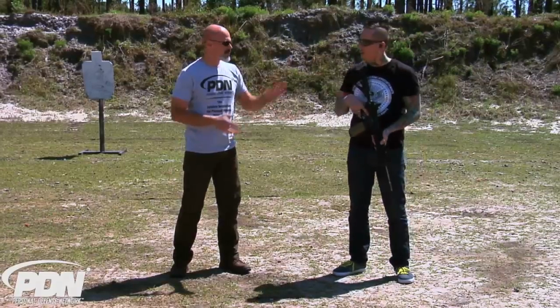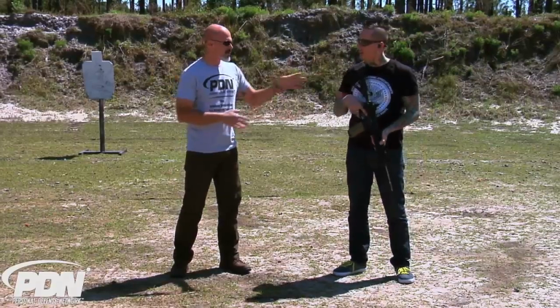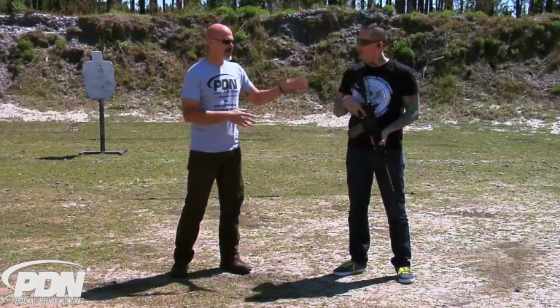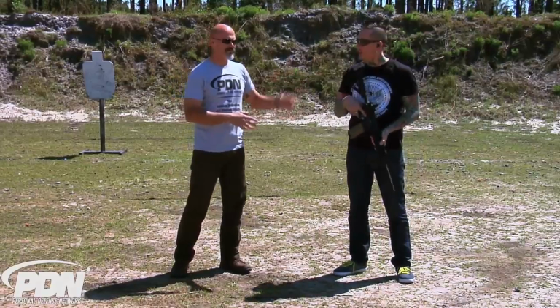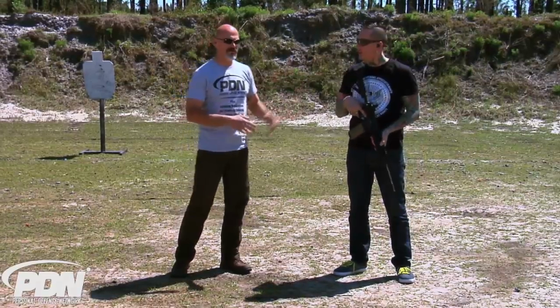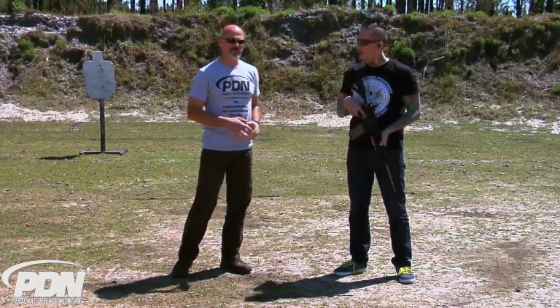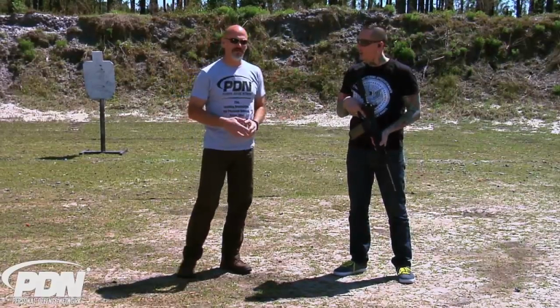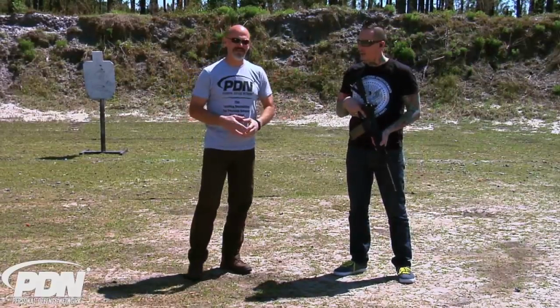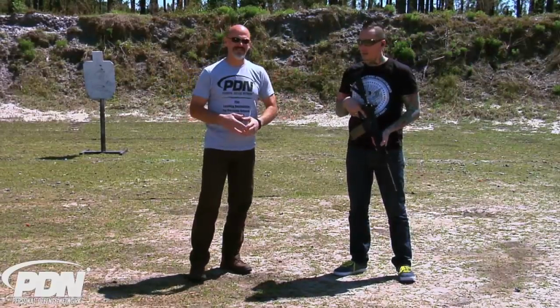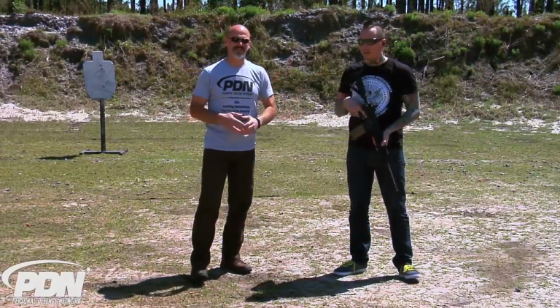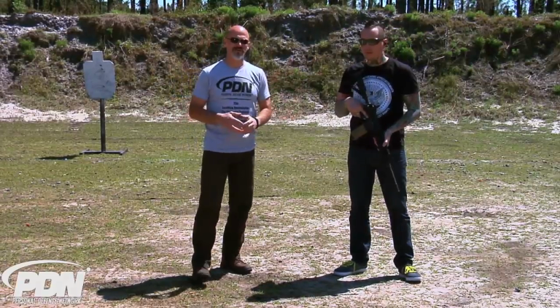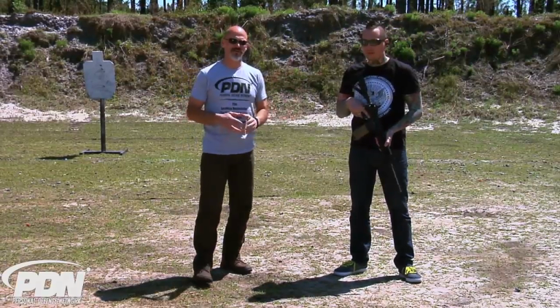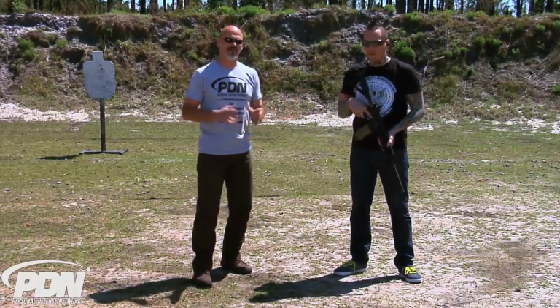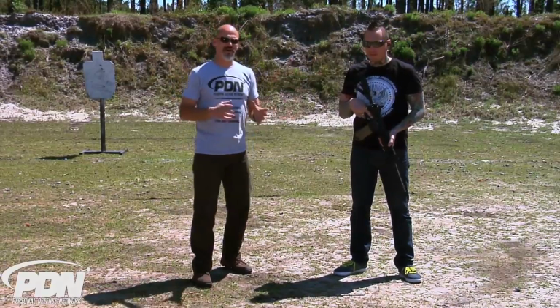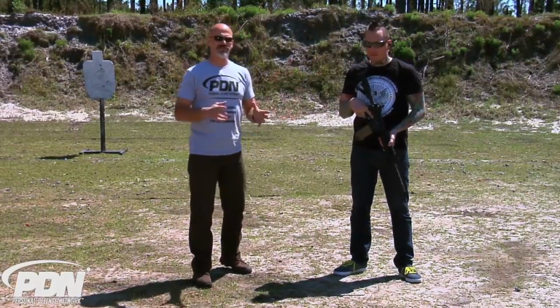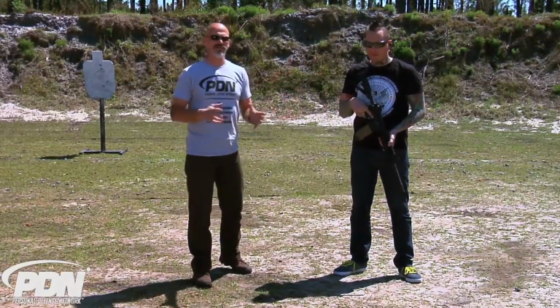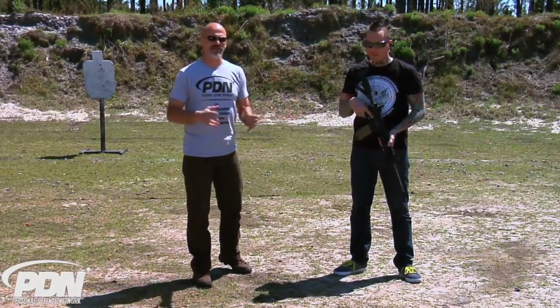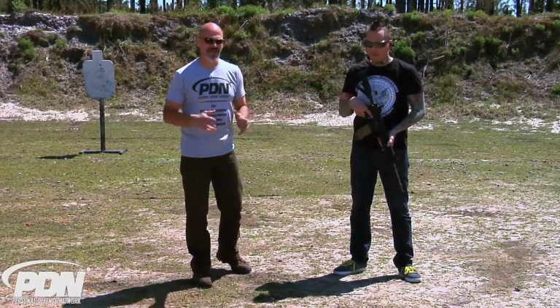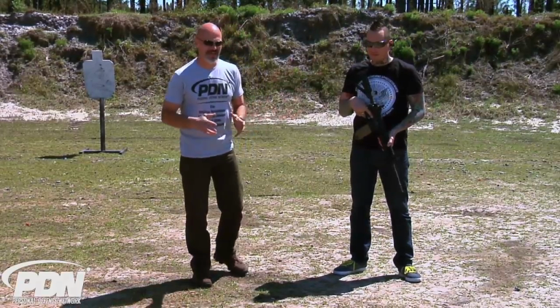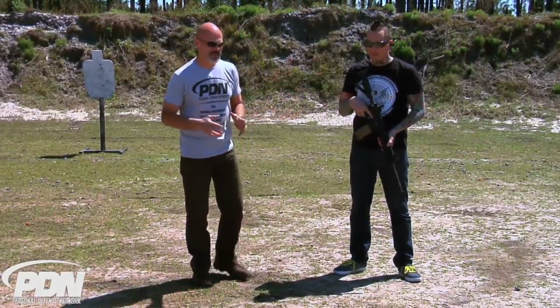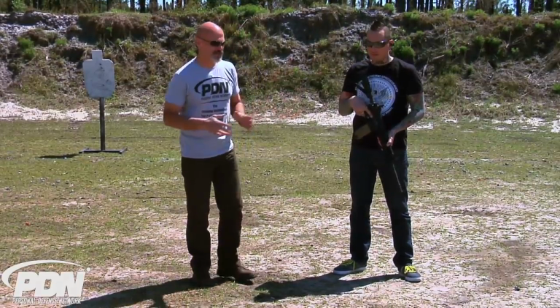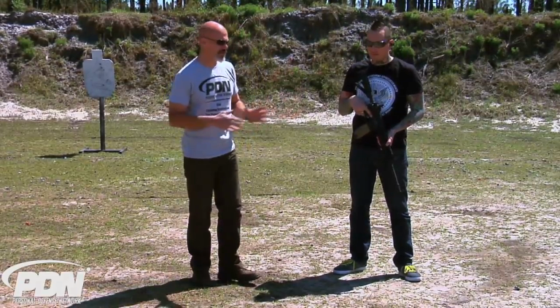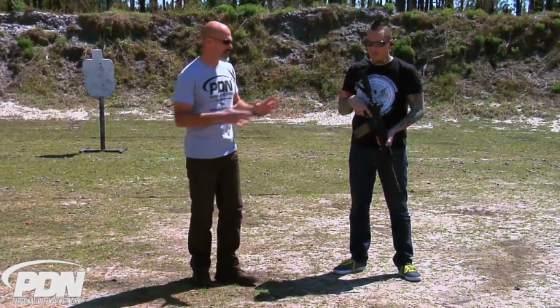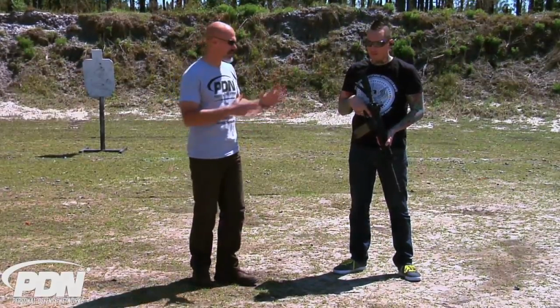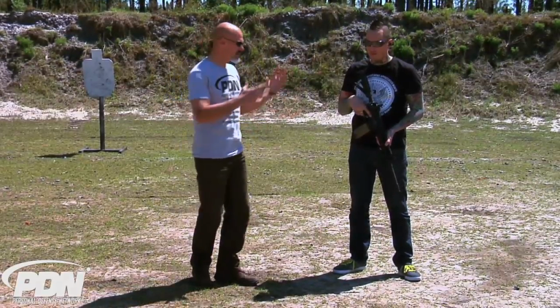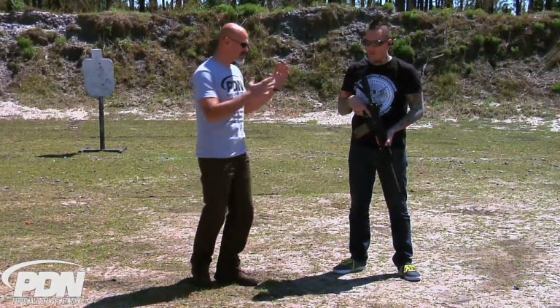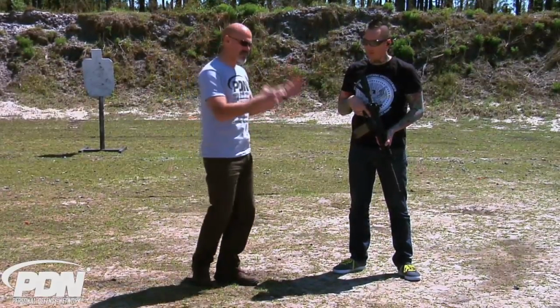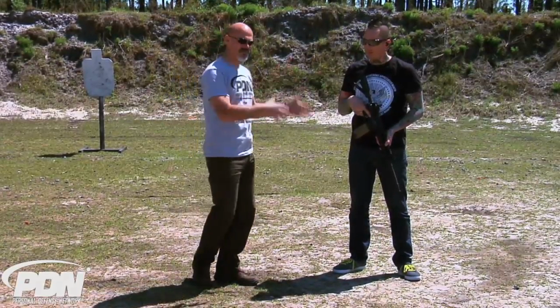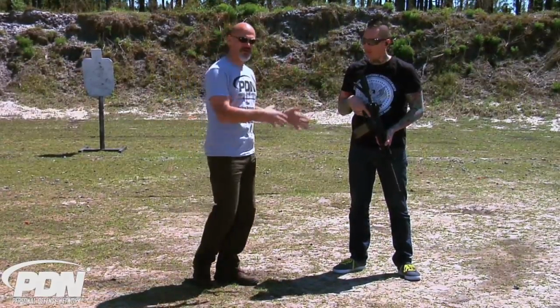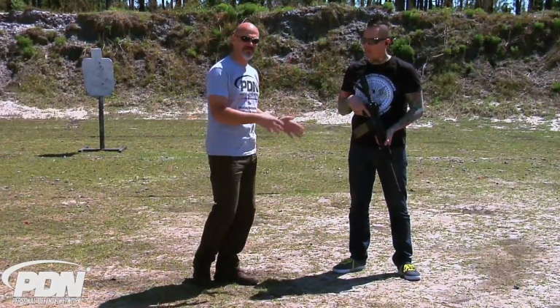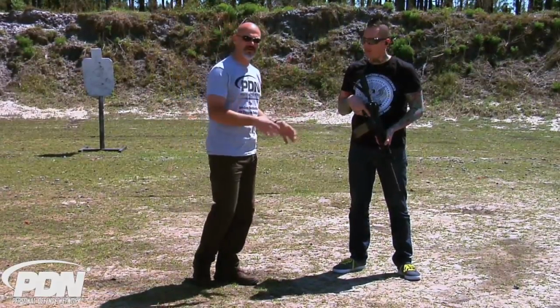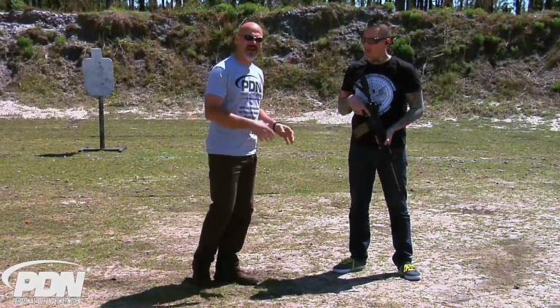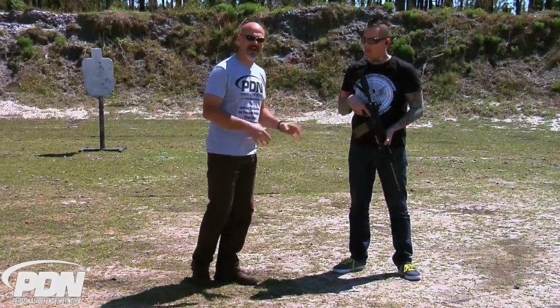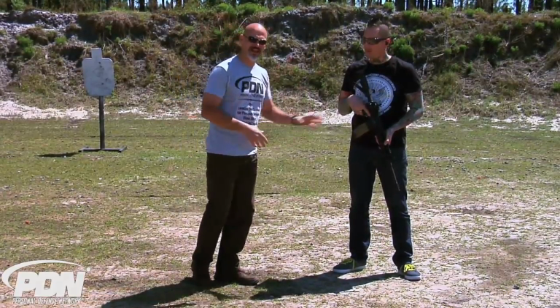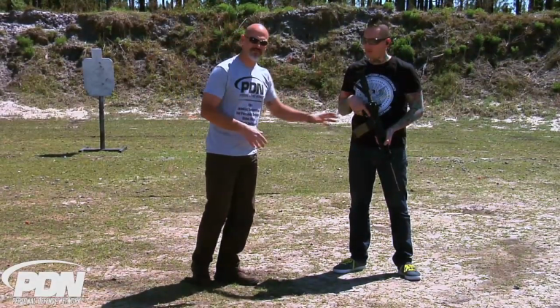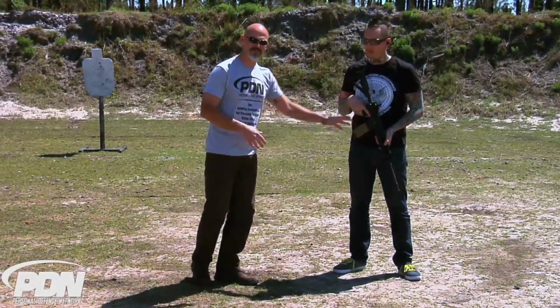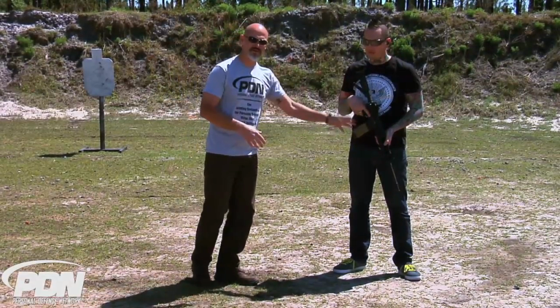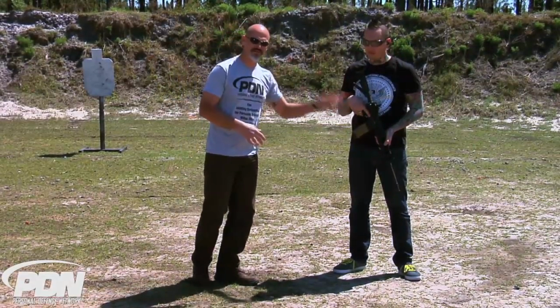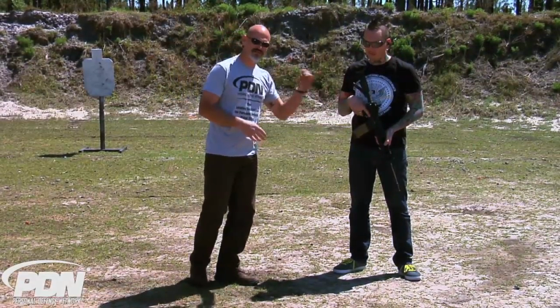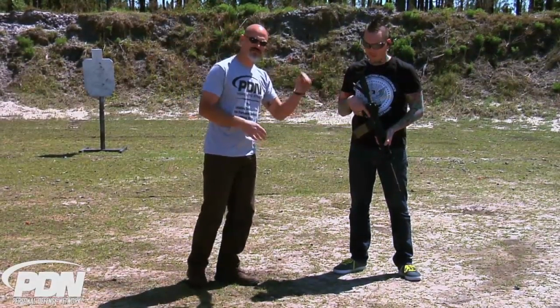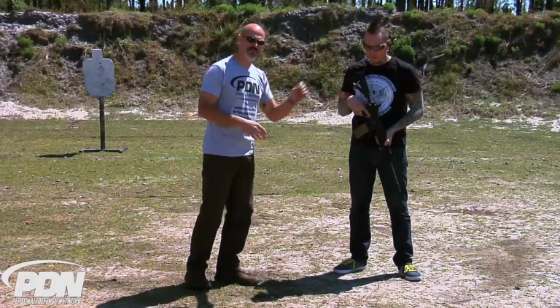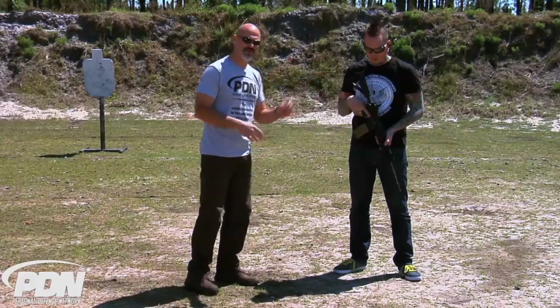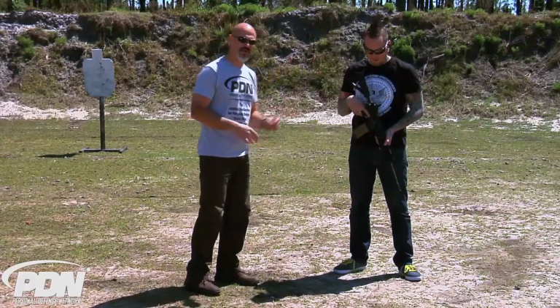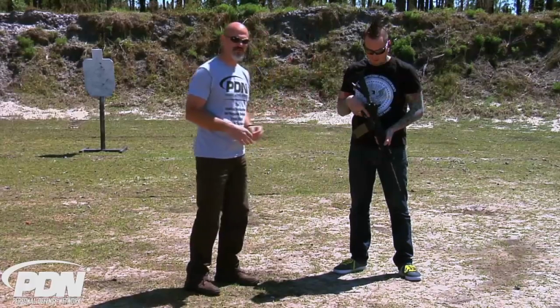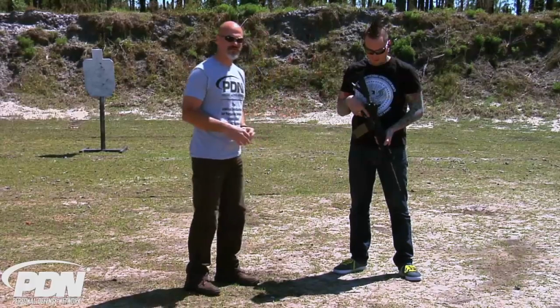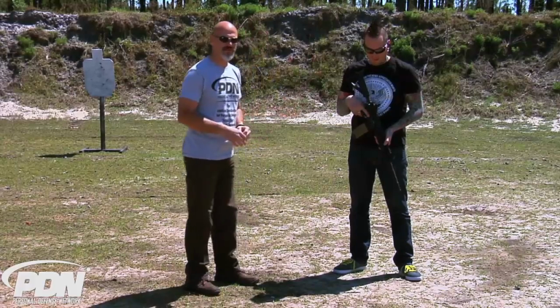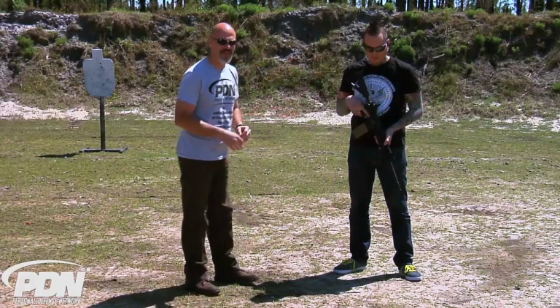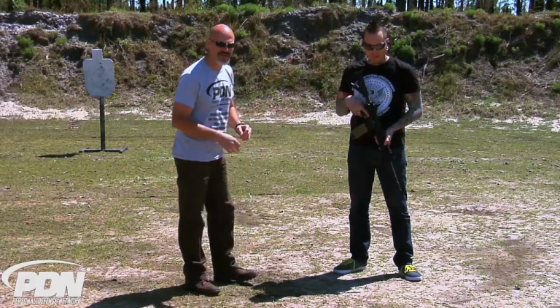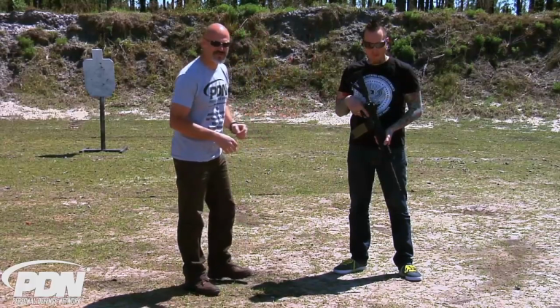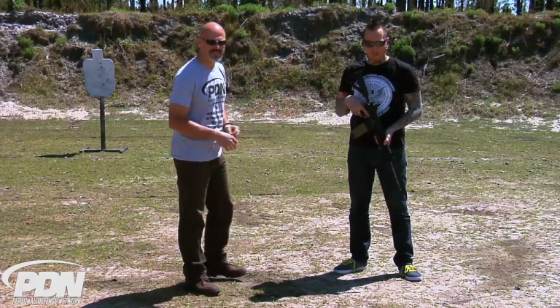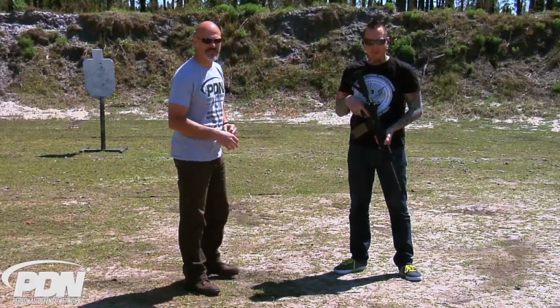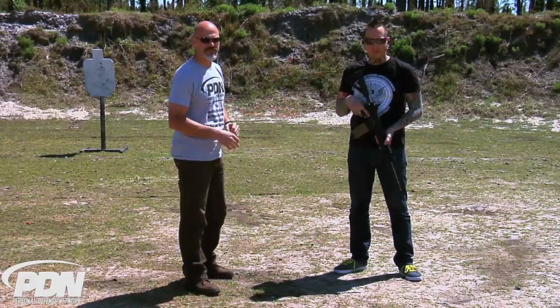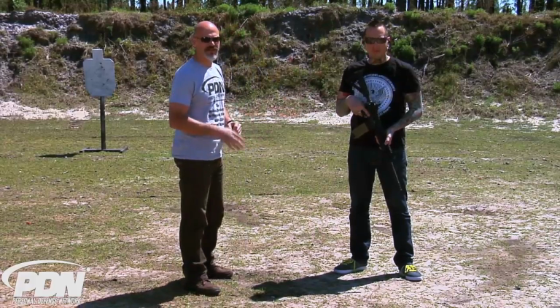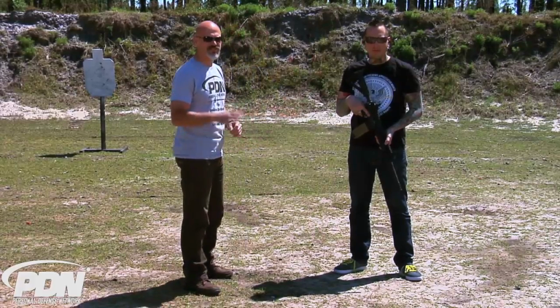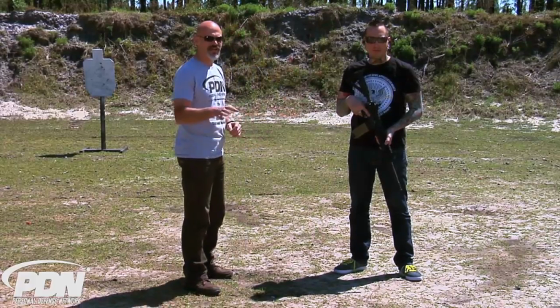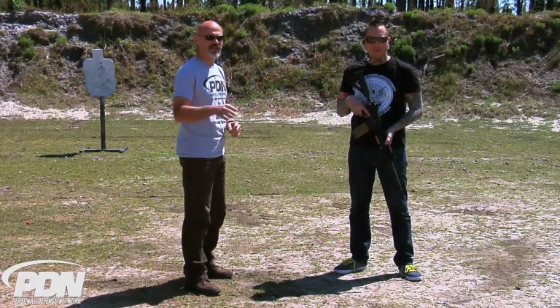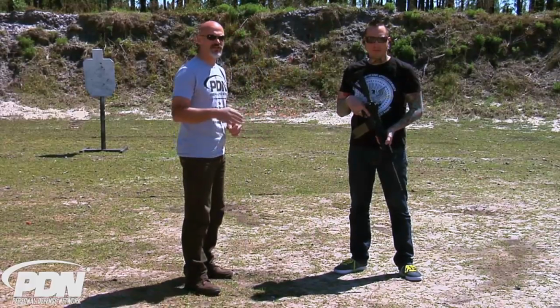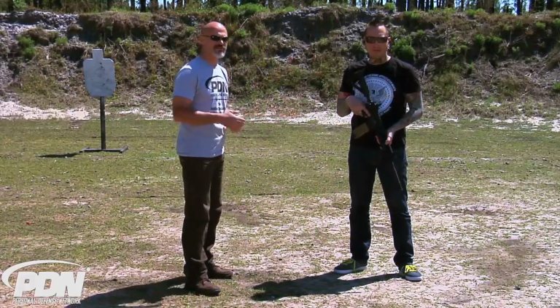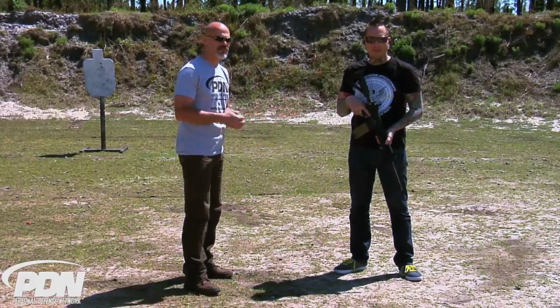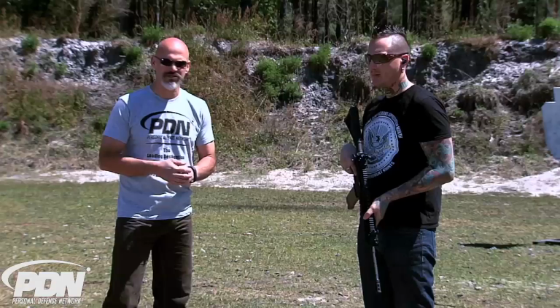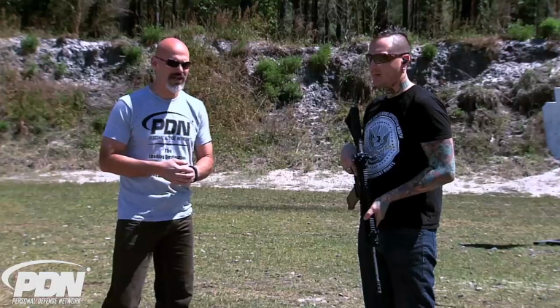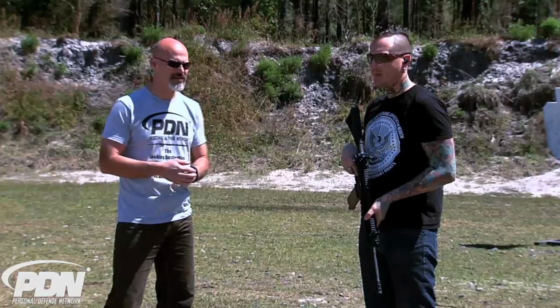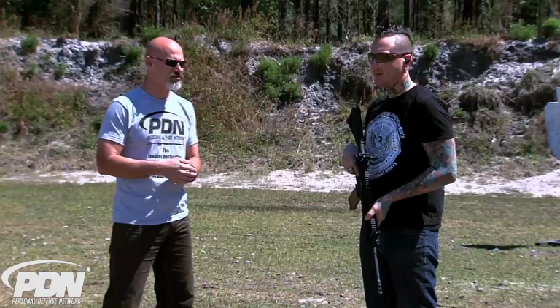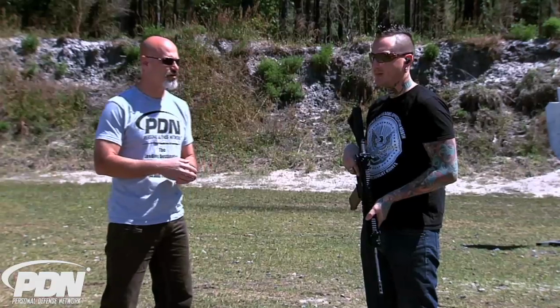I'm here with Mike Centola of All-Star Tactical. He is a rifle guy — he builds some great rifles. If you haven't seen them yet, check out All-Star Tactical.